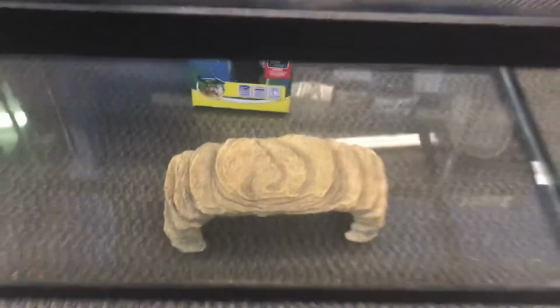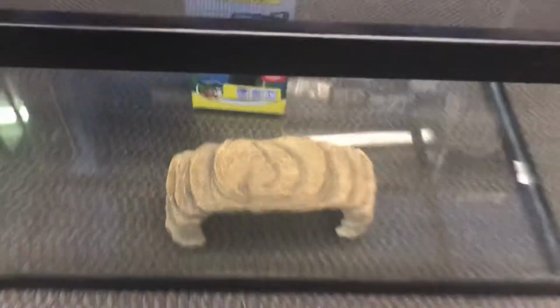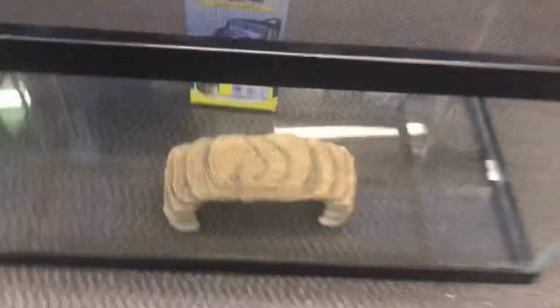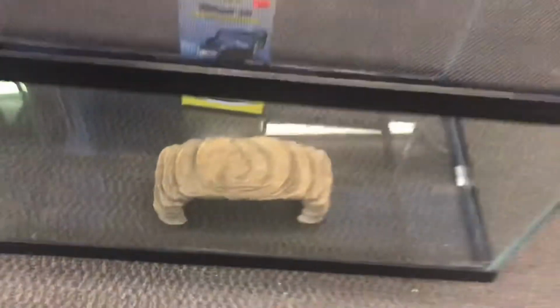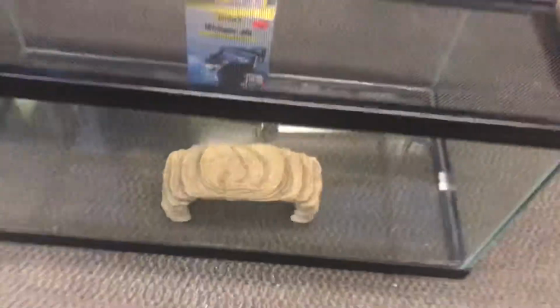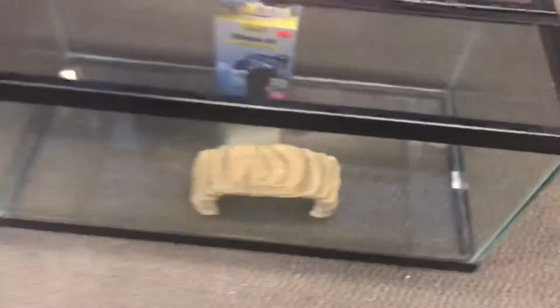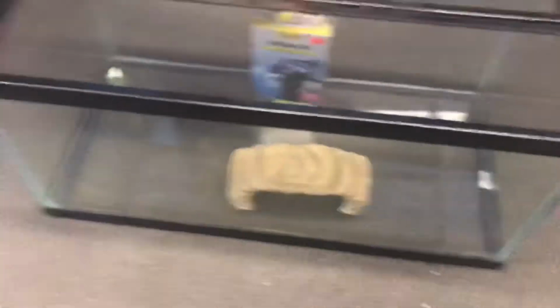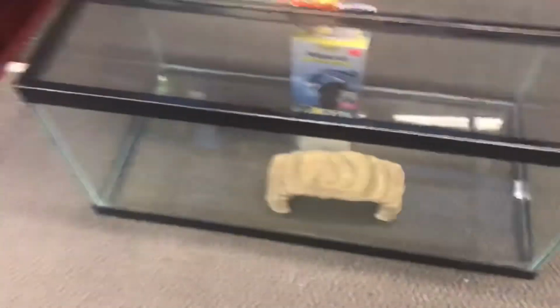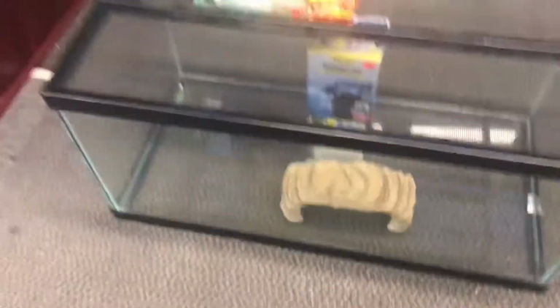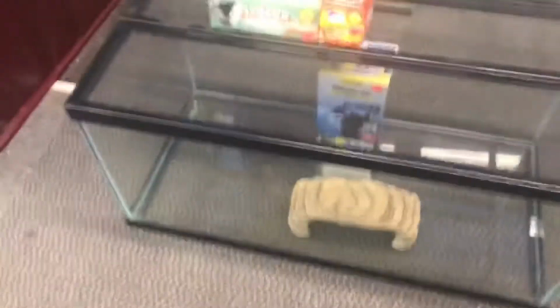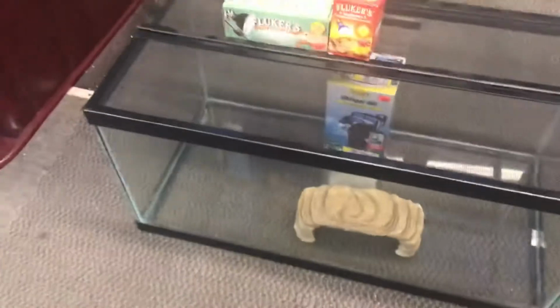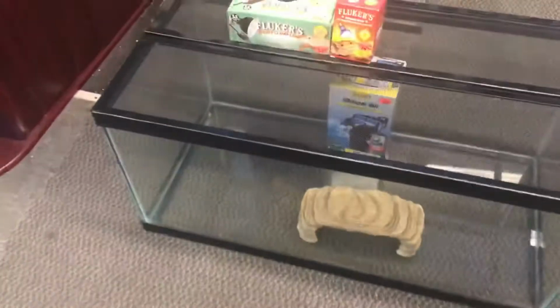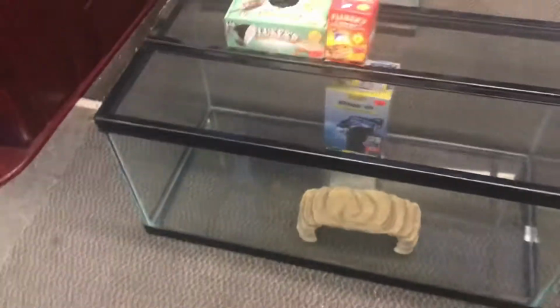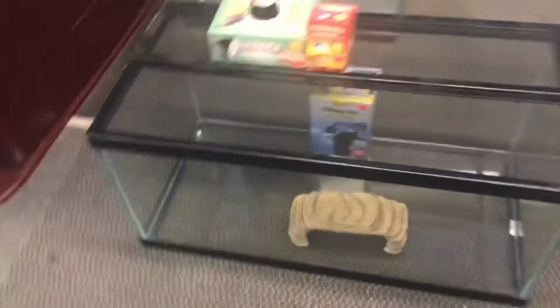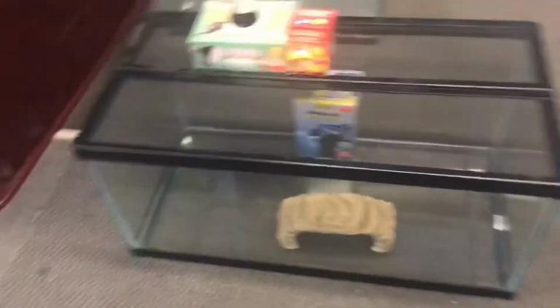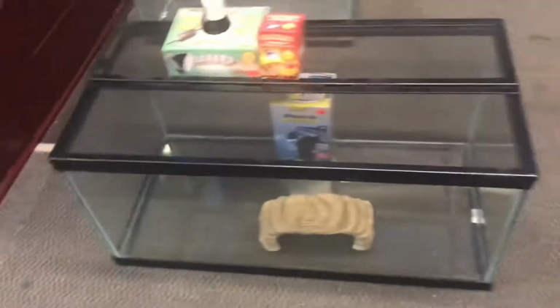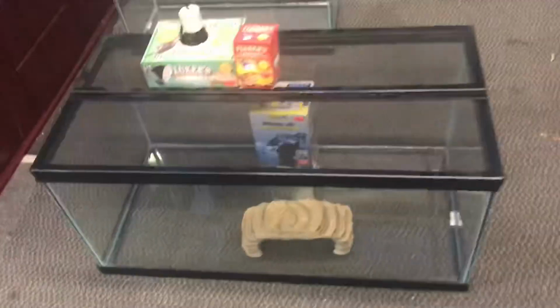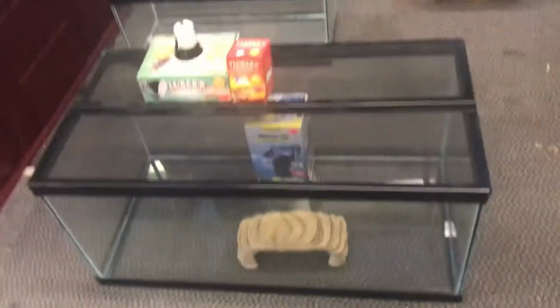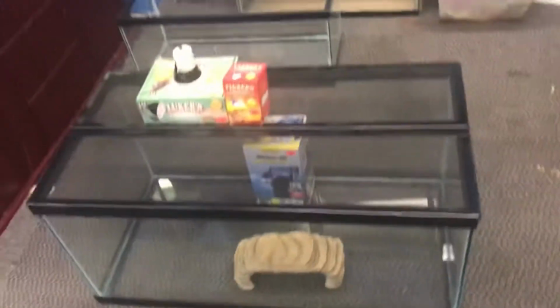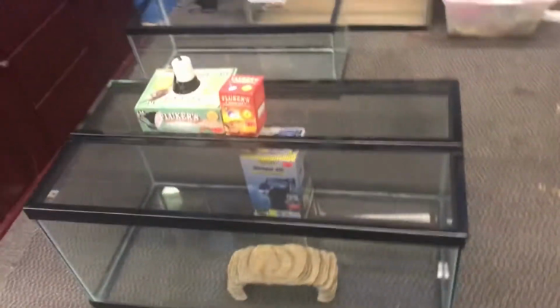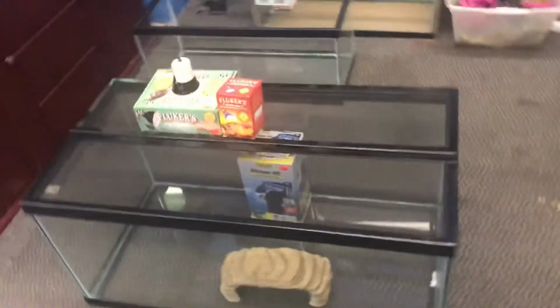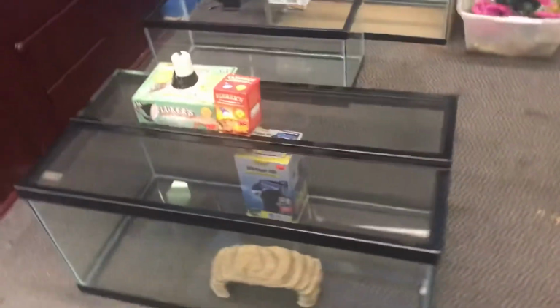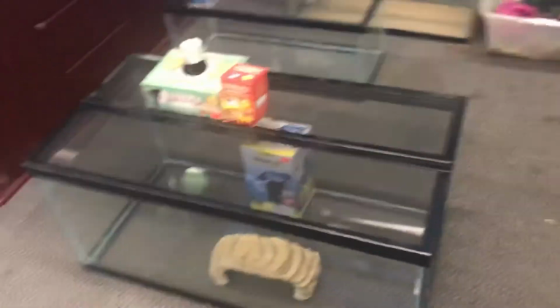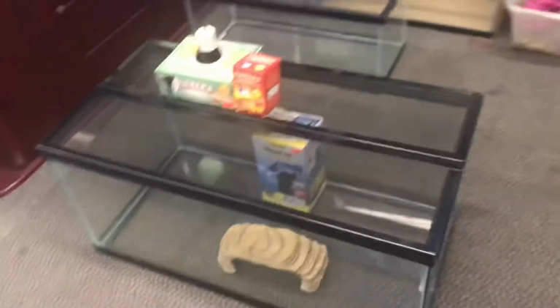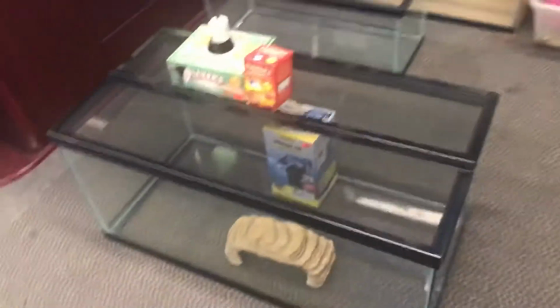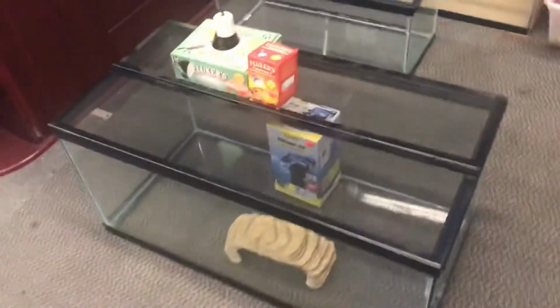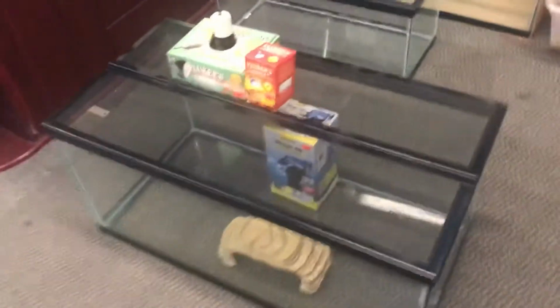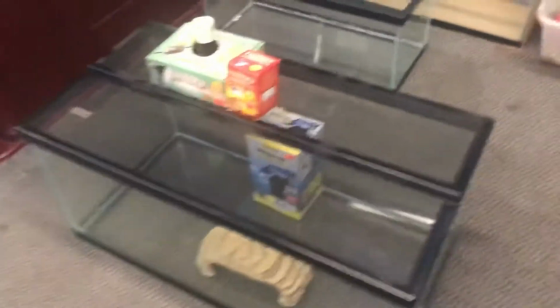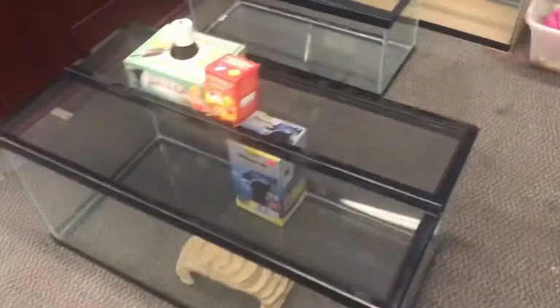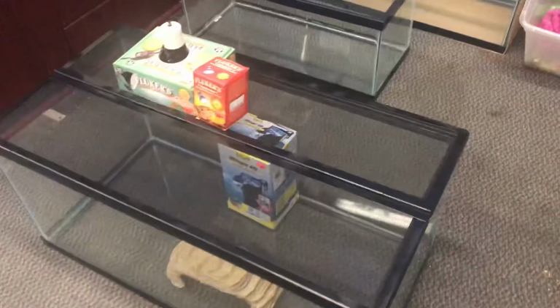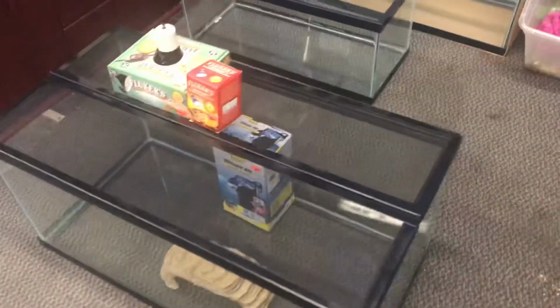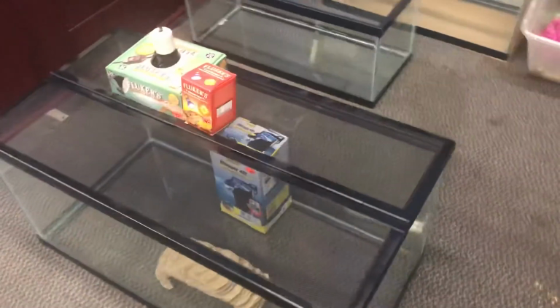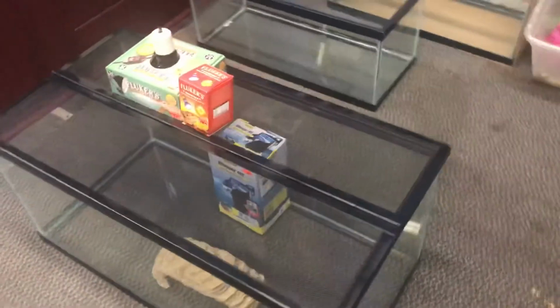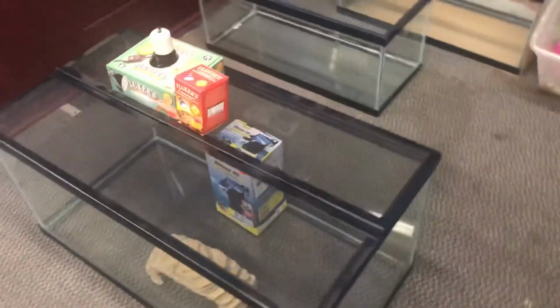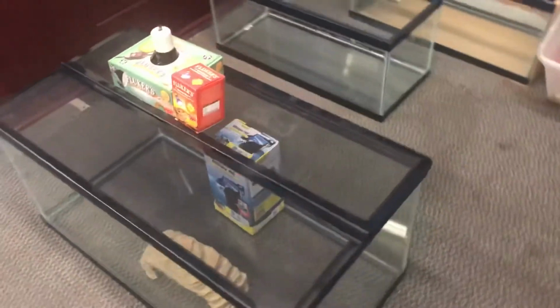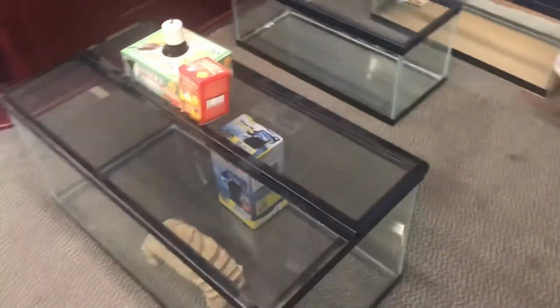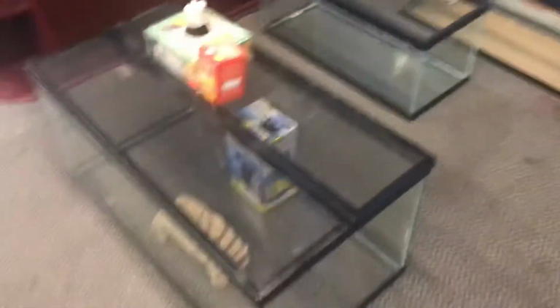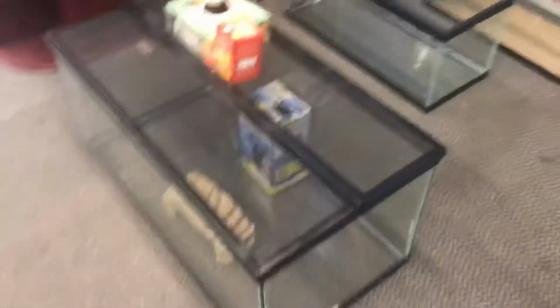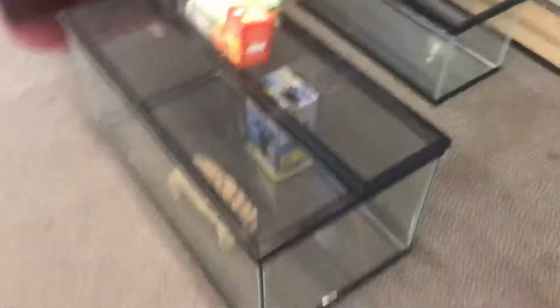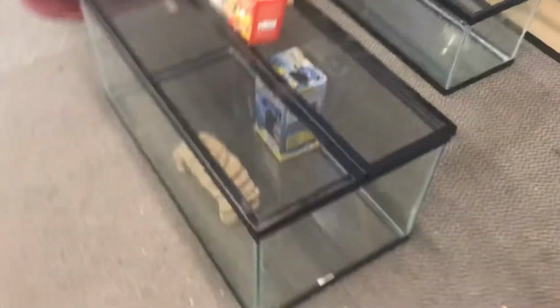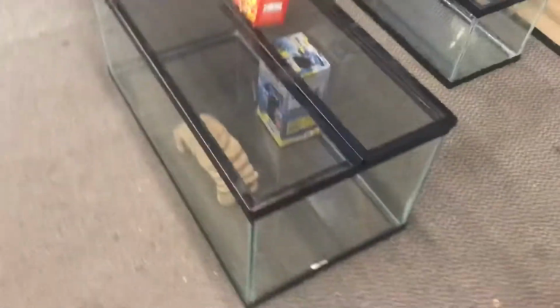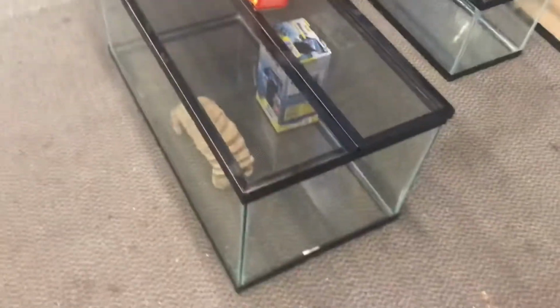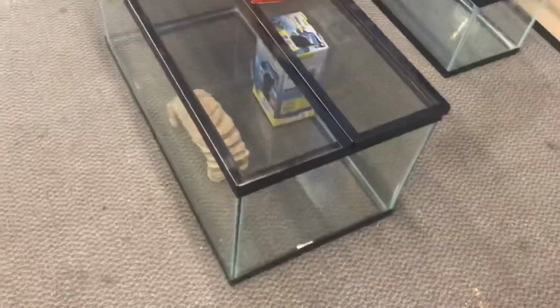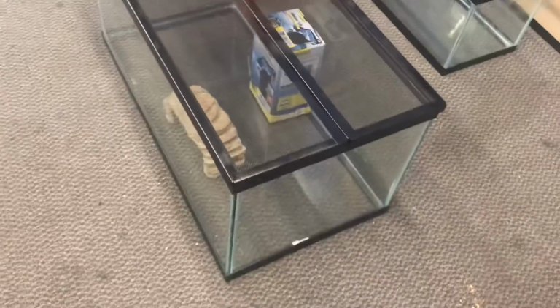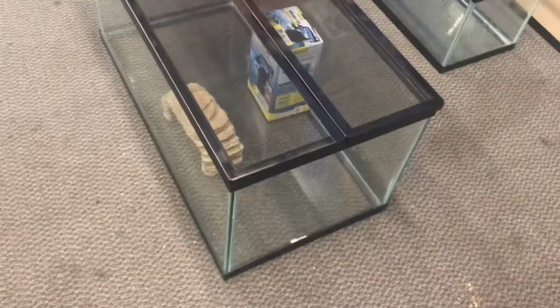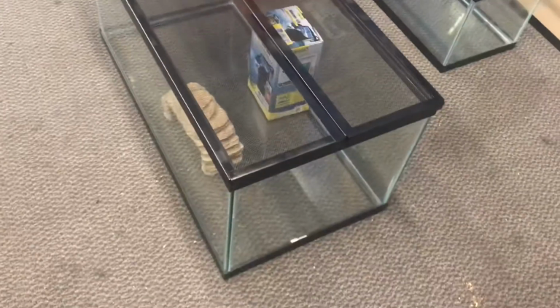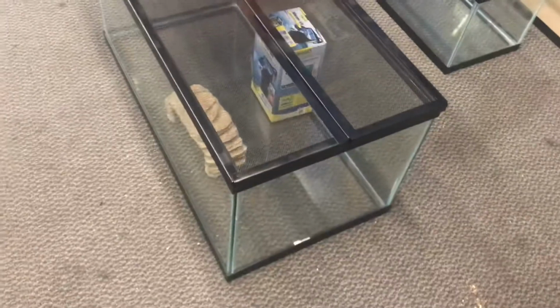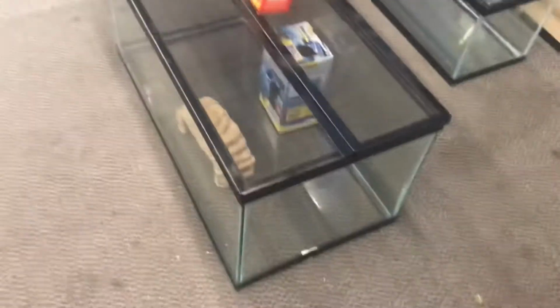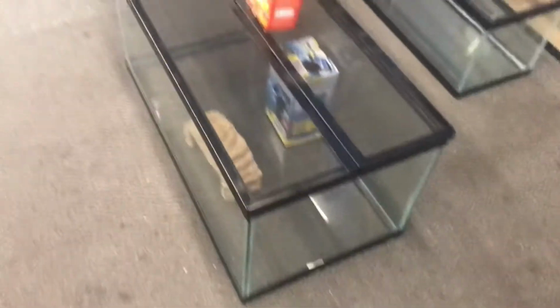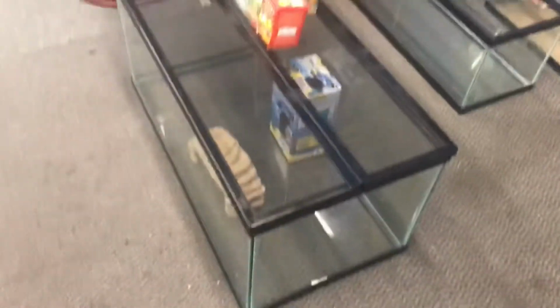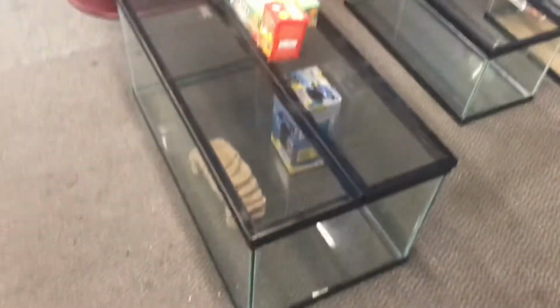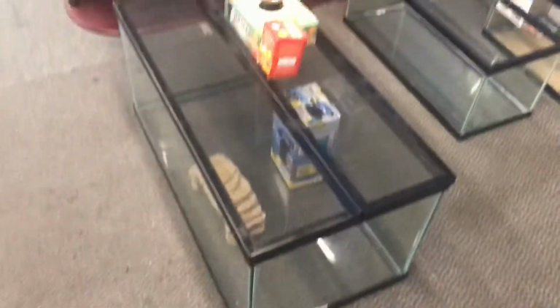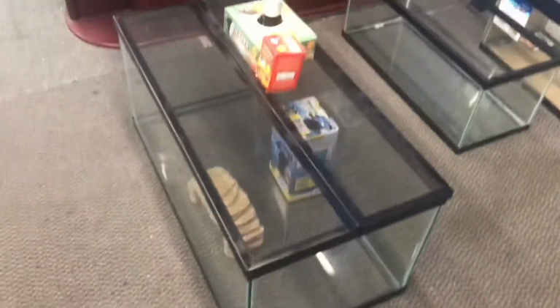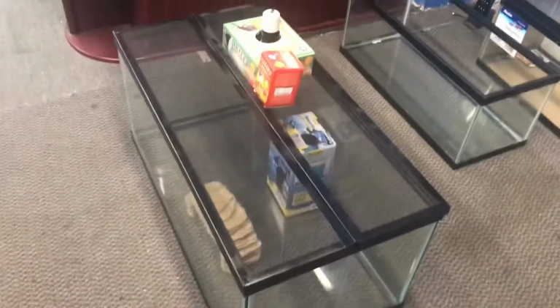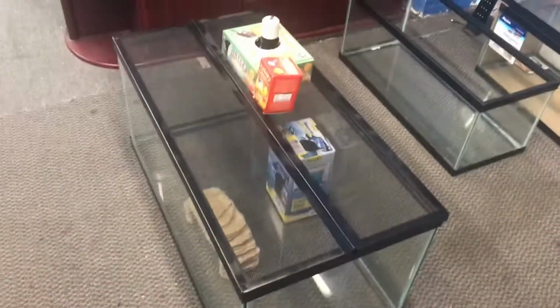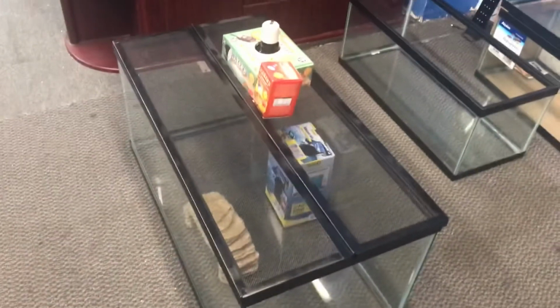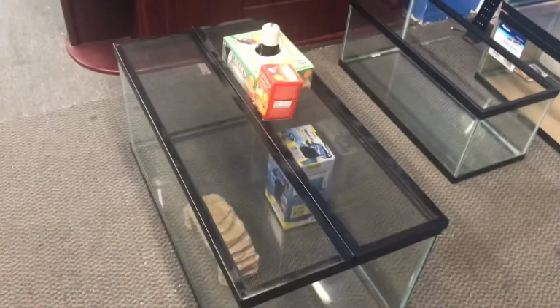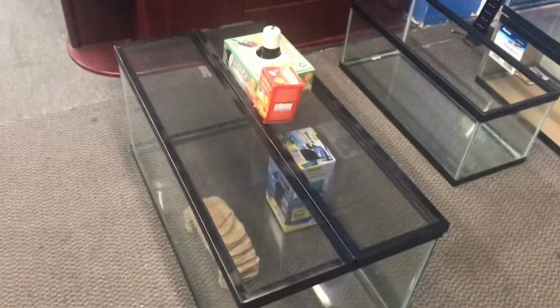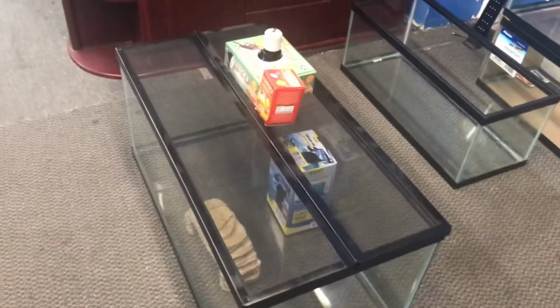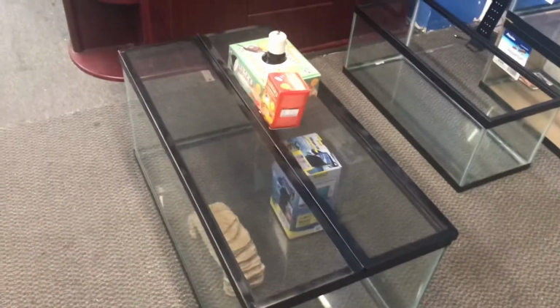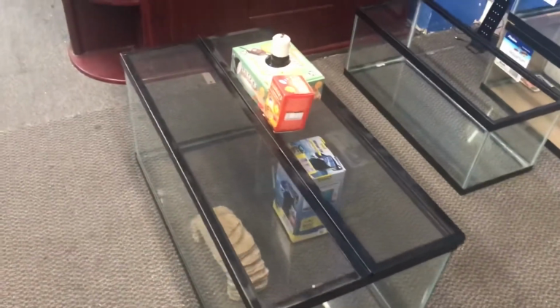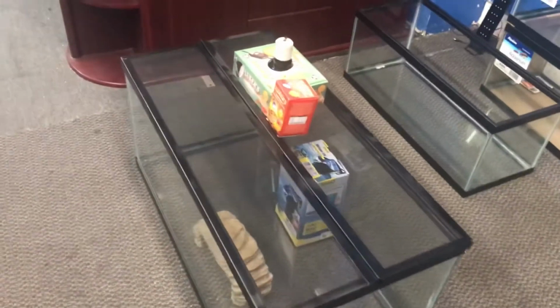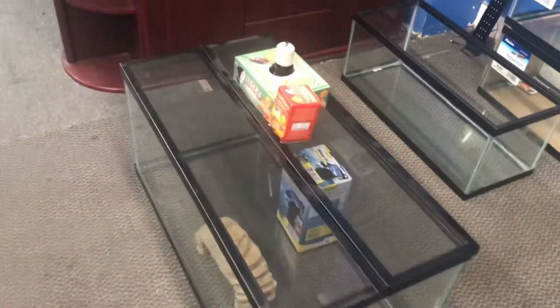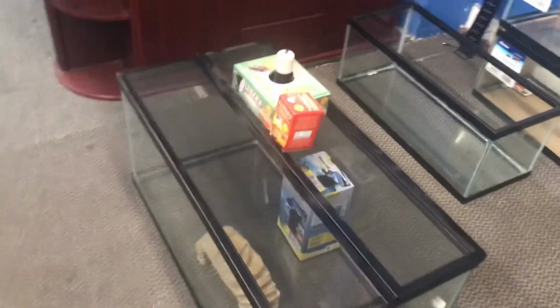All this for only $200 here at the Fishtank Guide Store in Philadelphia, Pennsylvania.